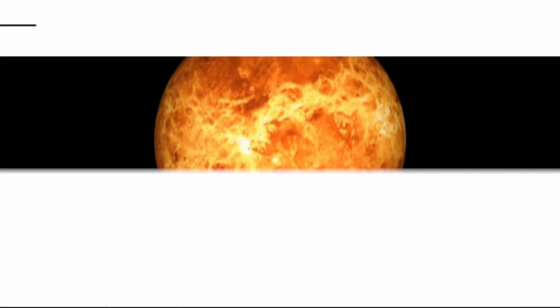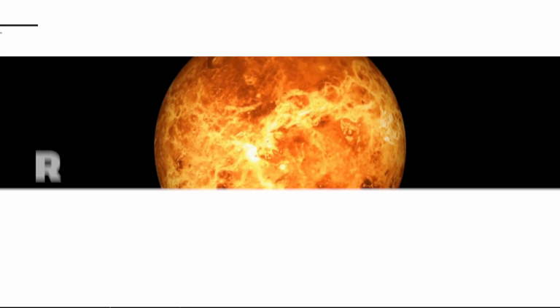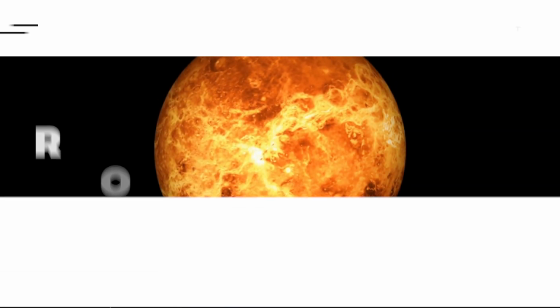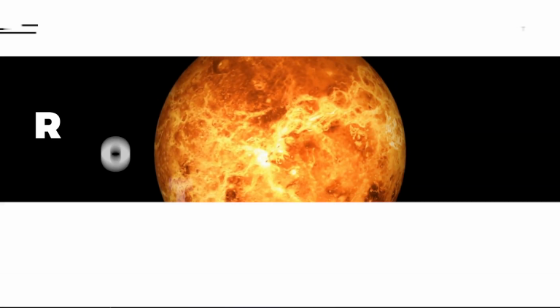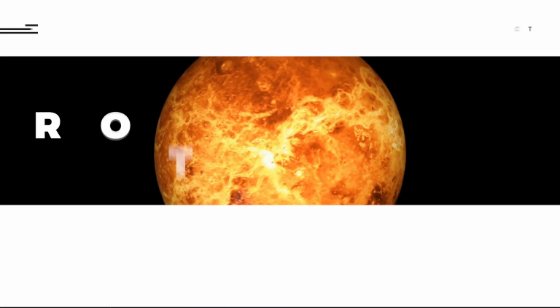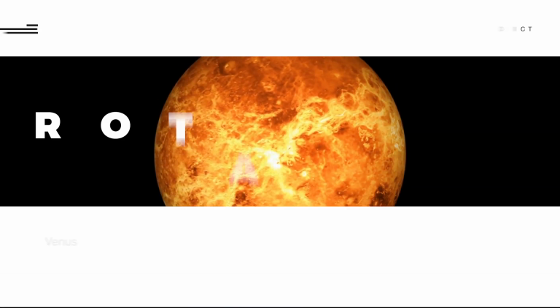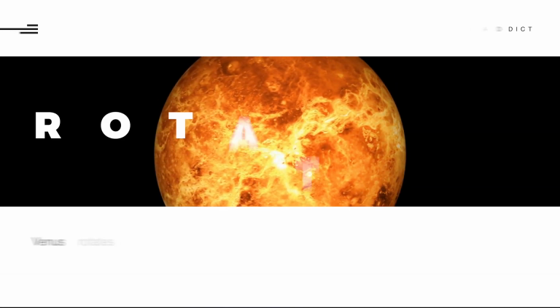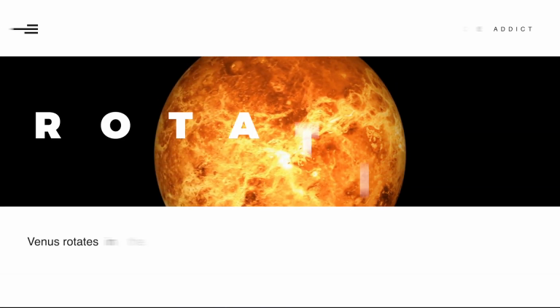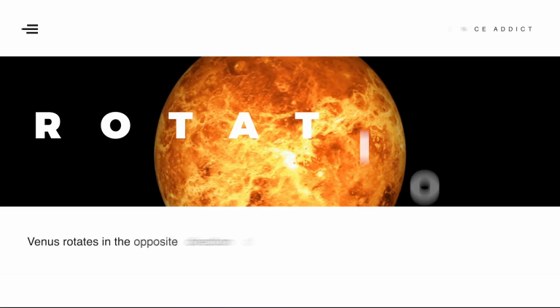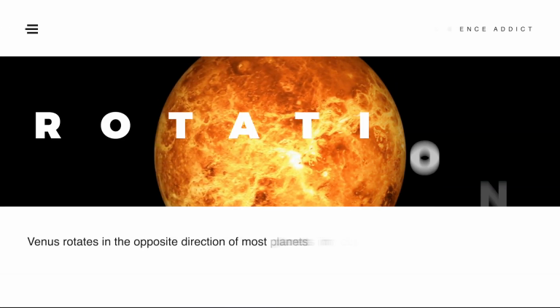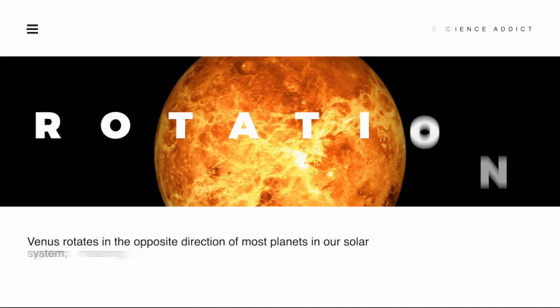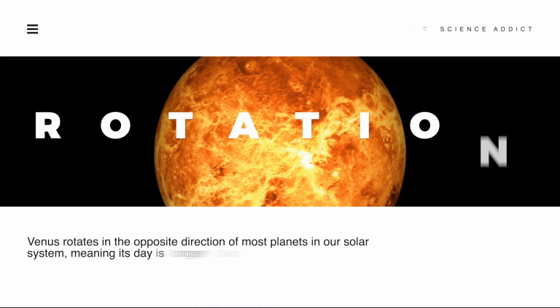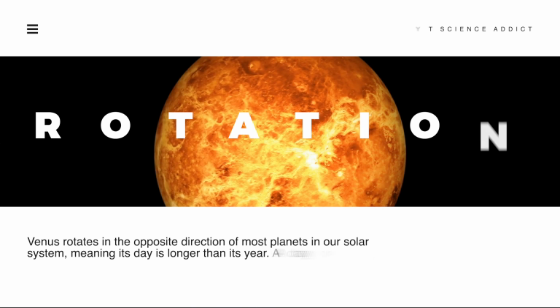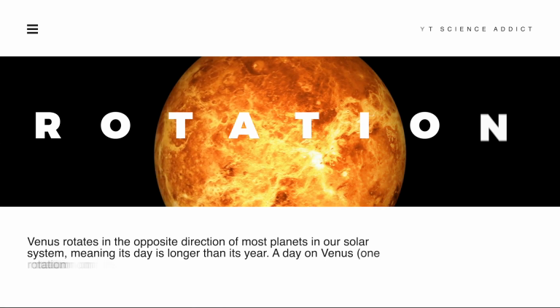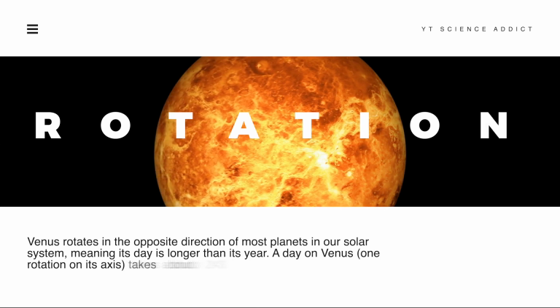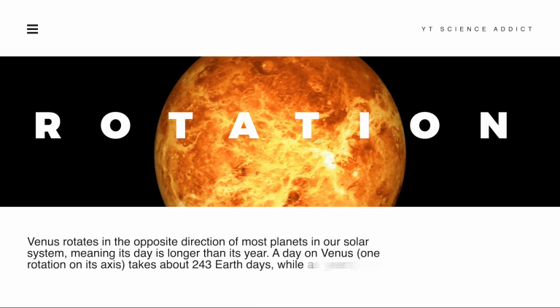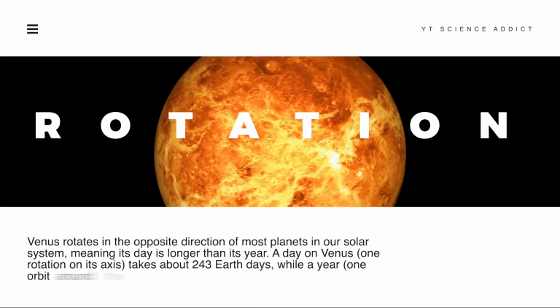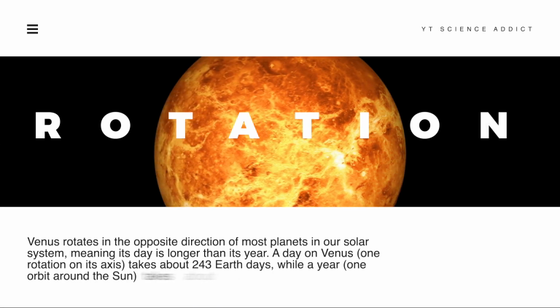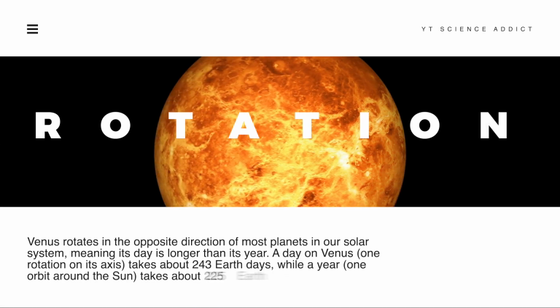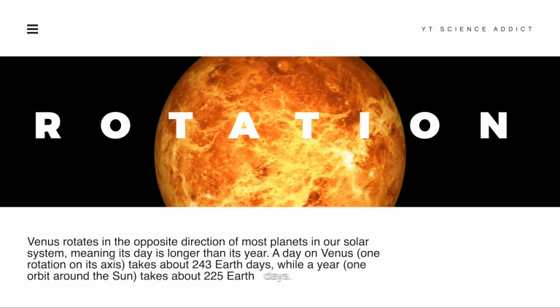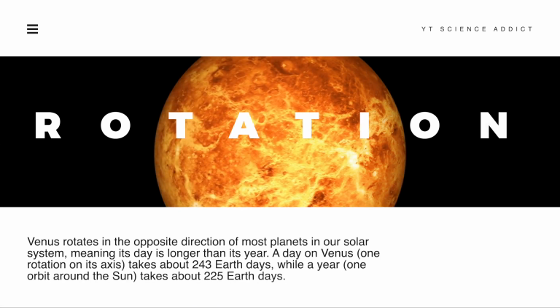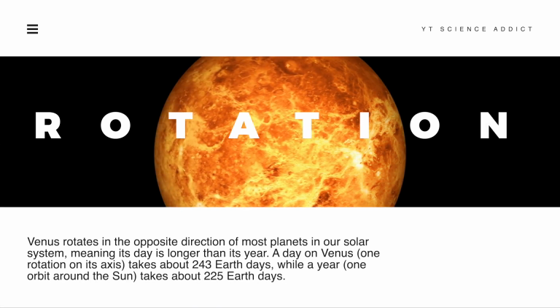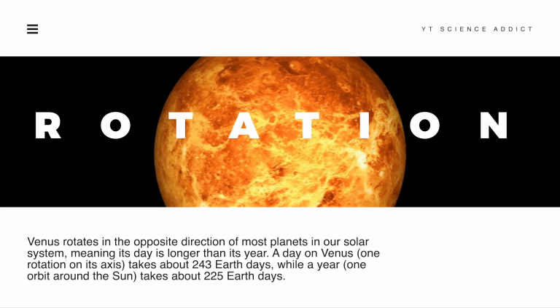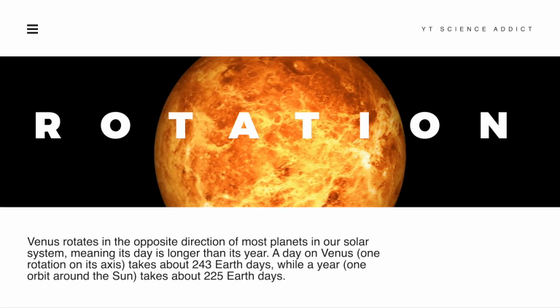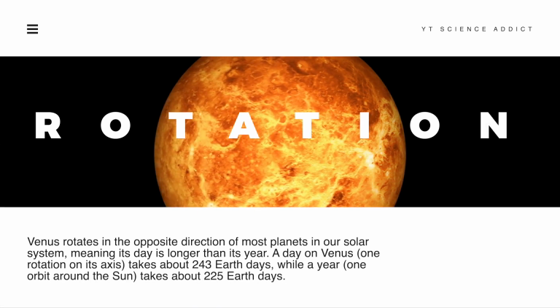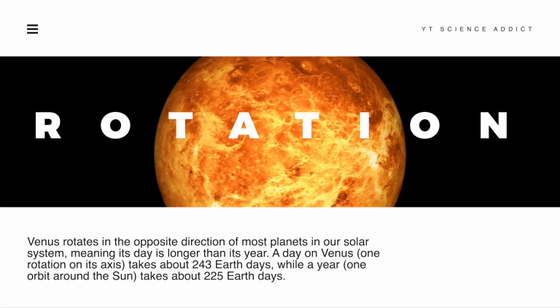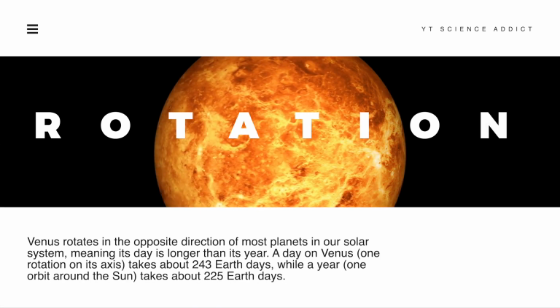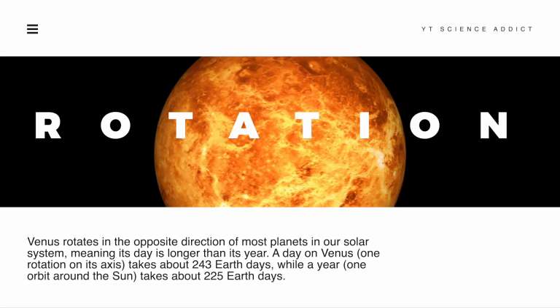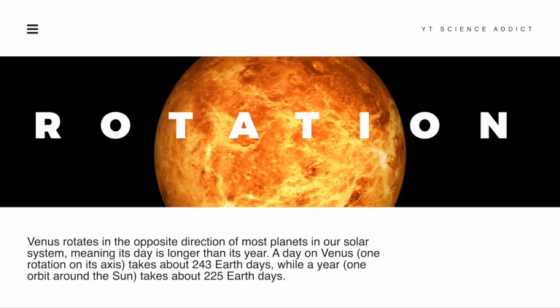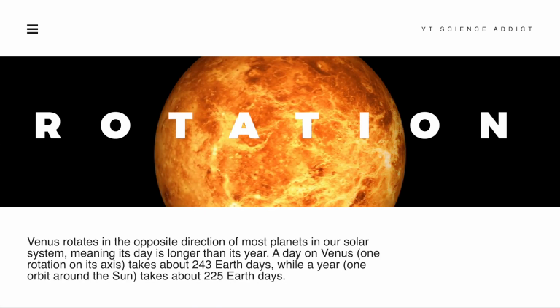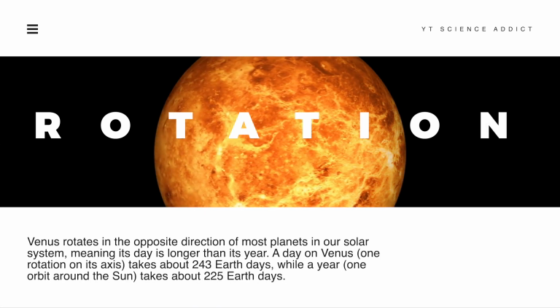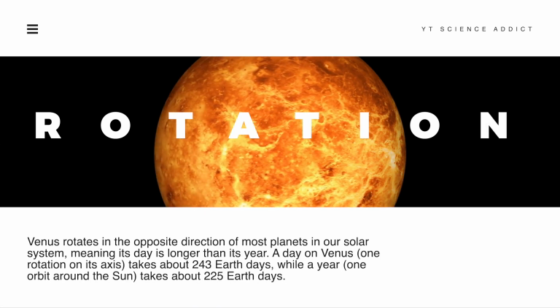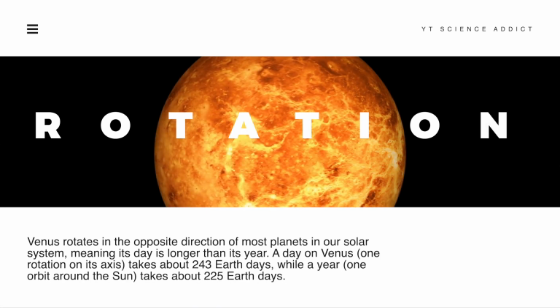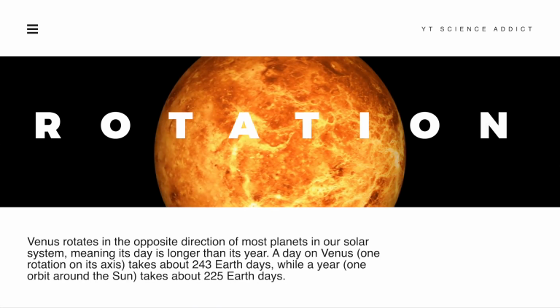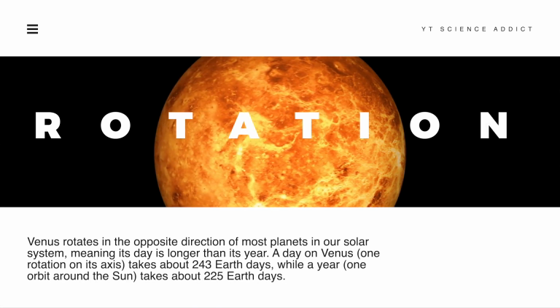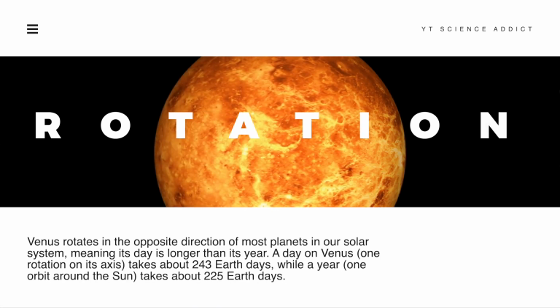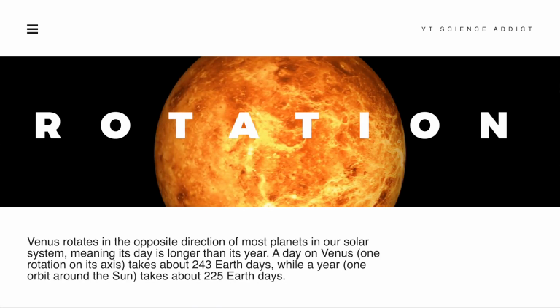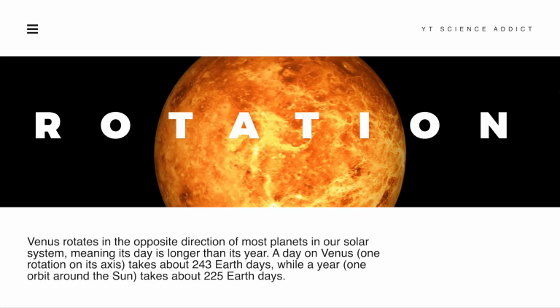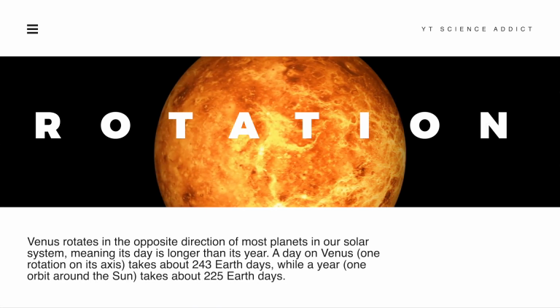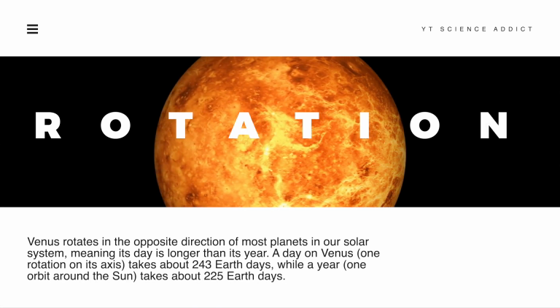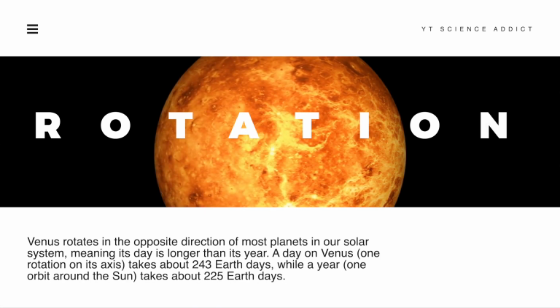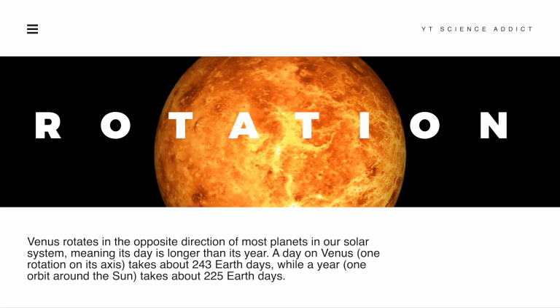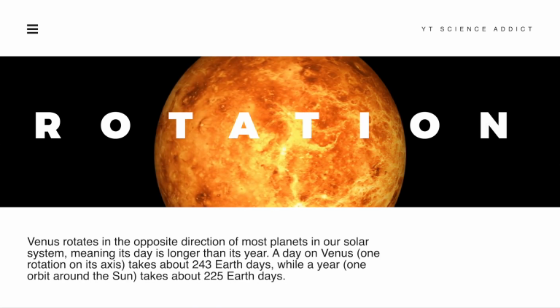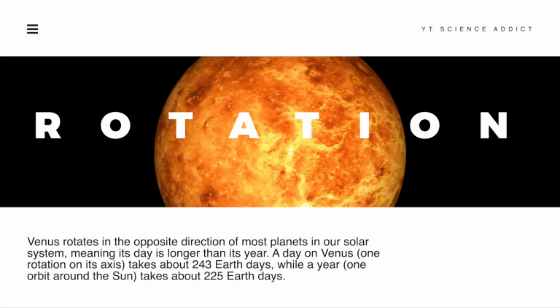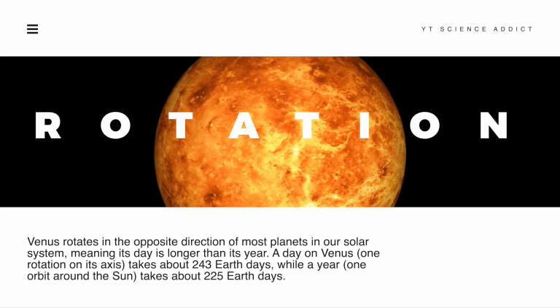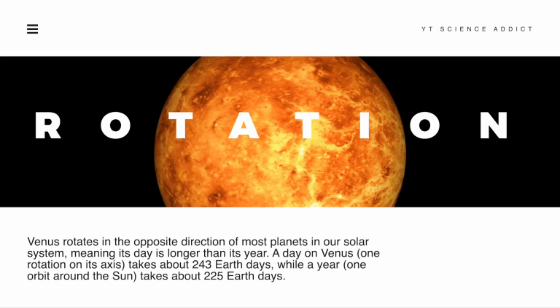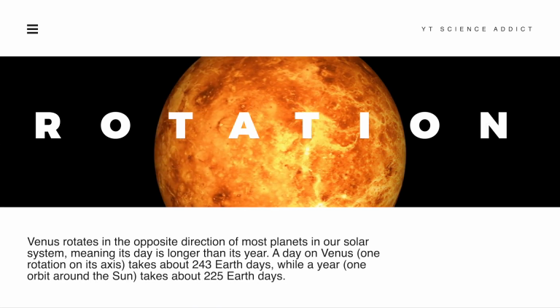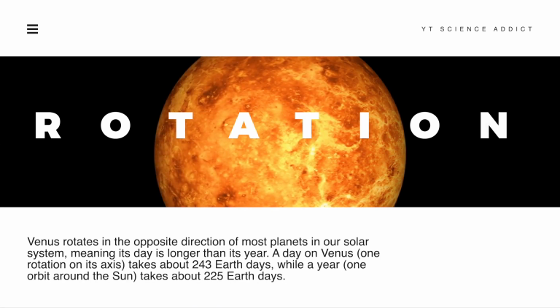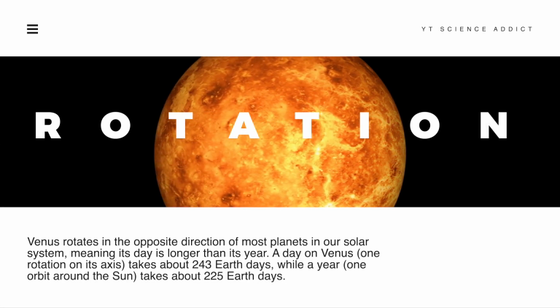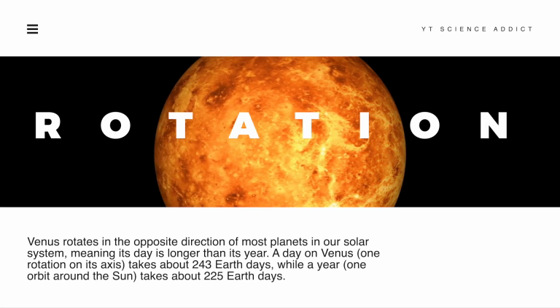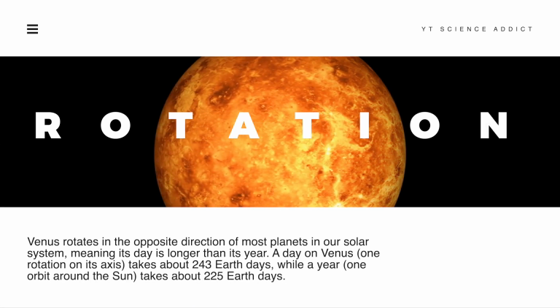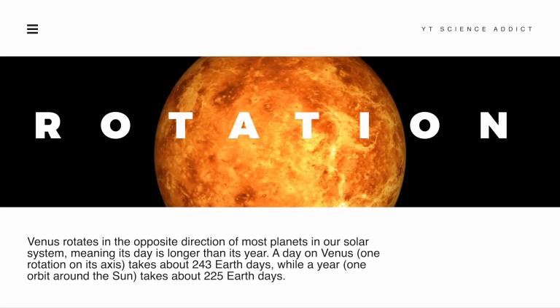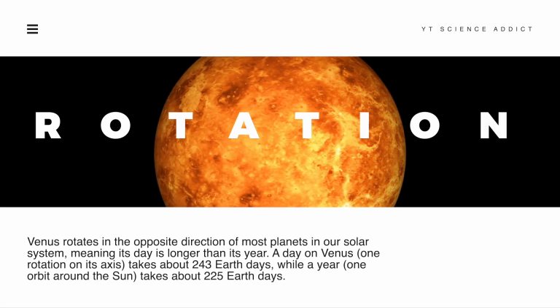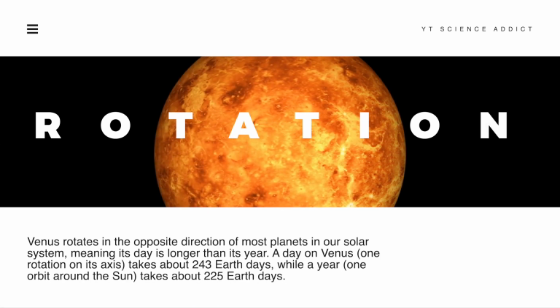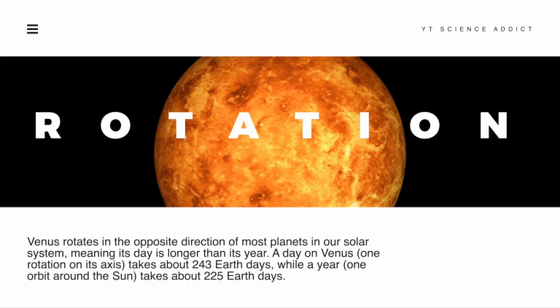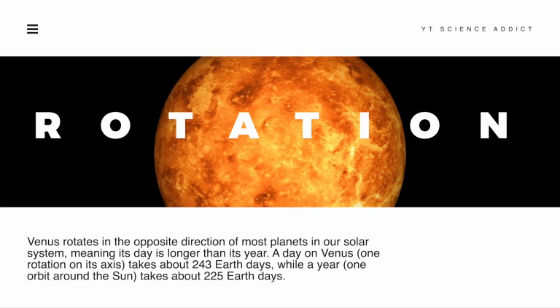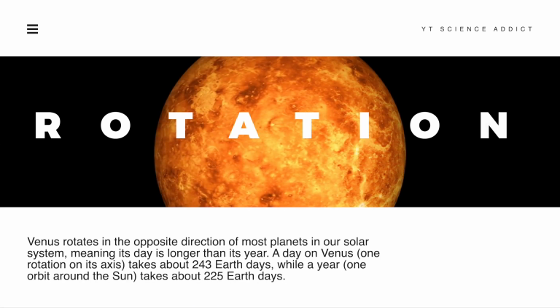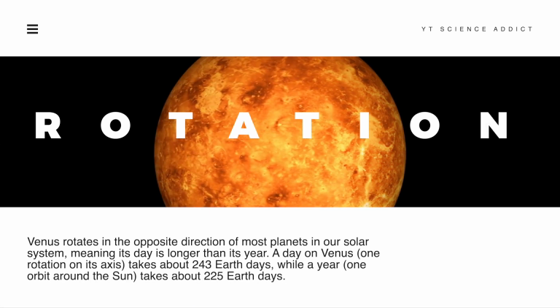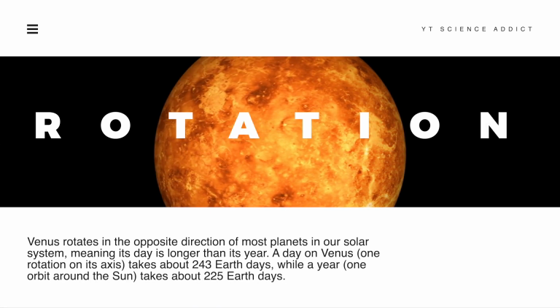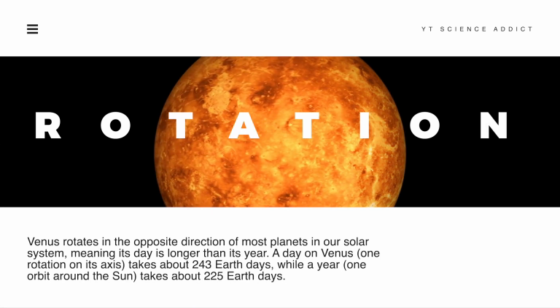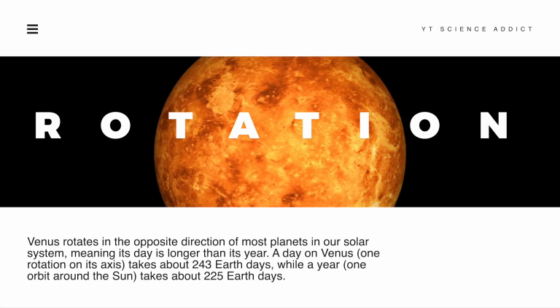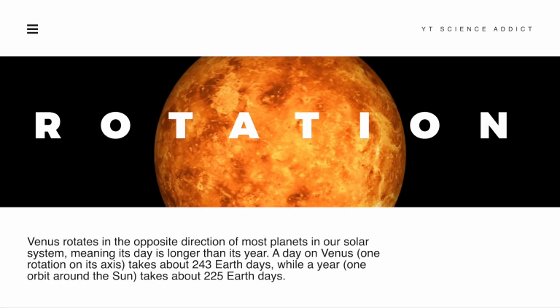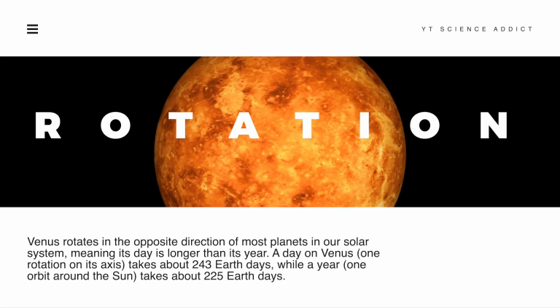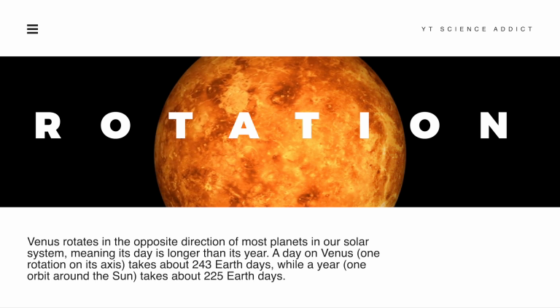Venus rotates in the opposite direction of most planets in our solar system, meaning its day is longer than its year.